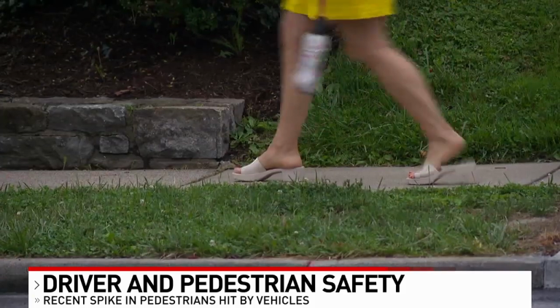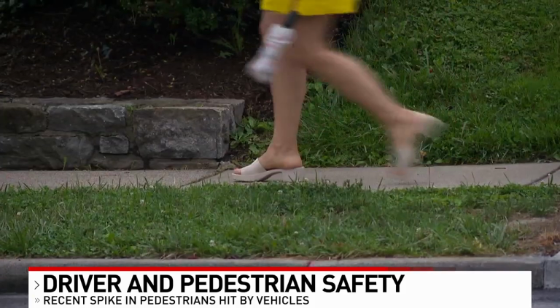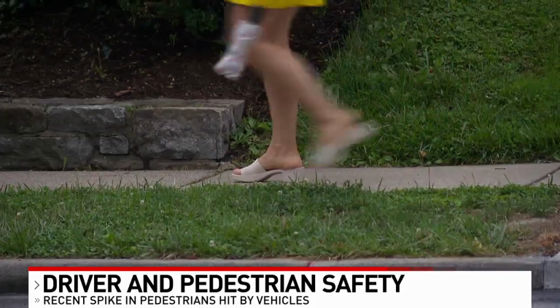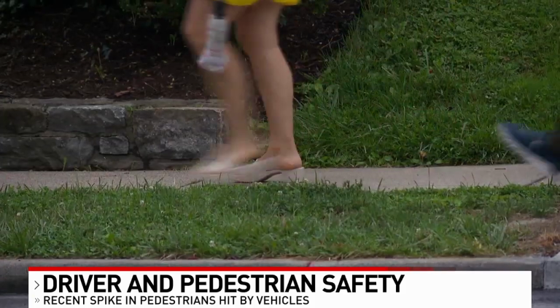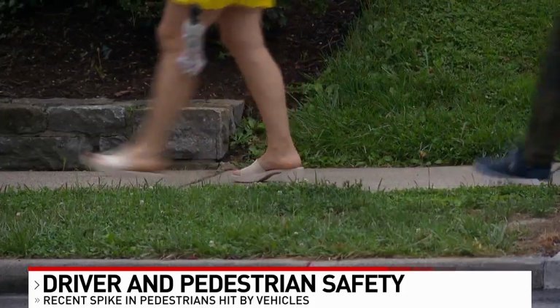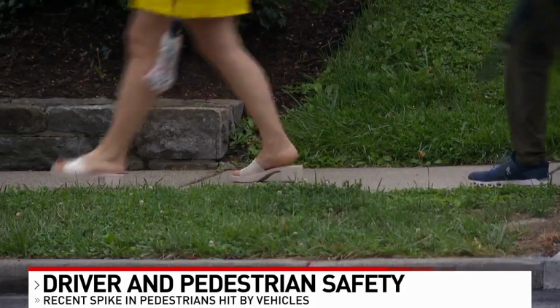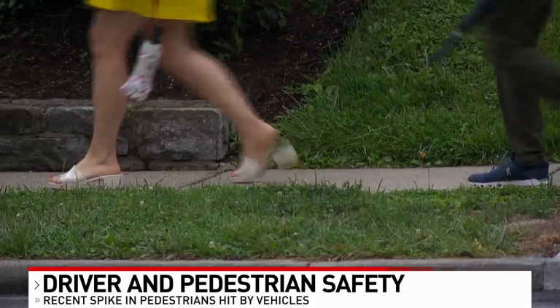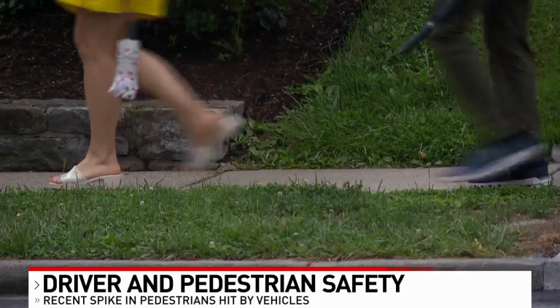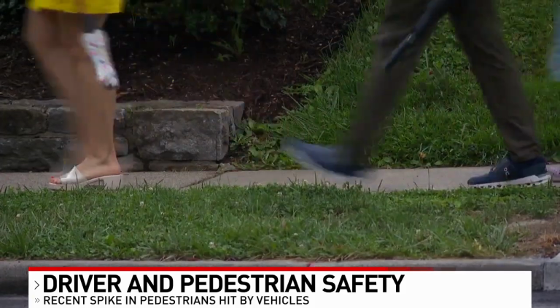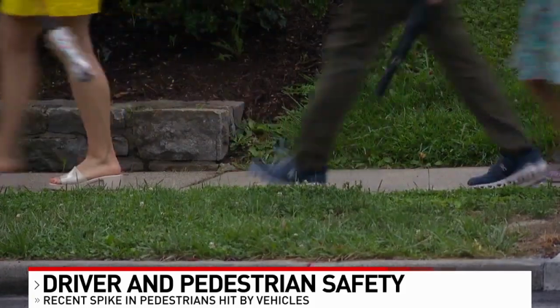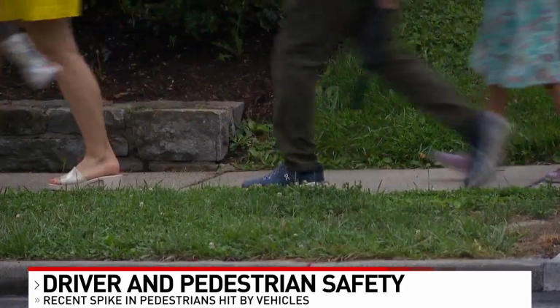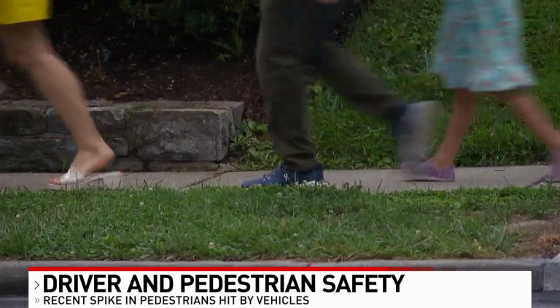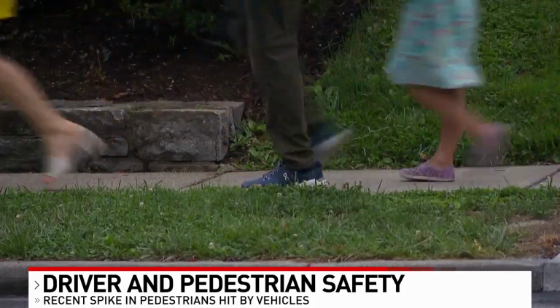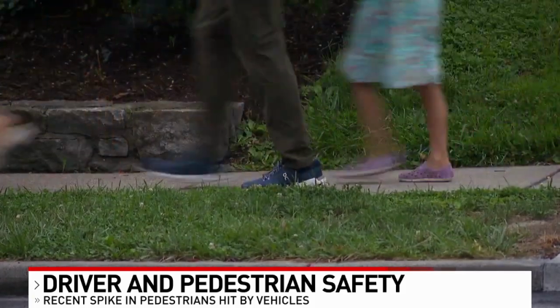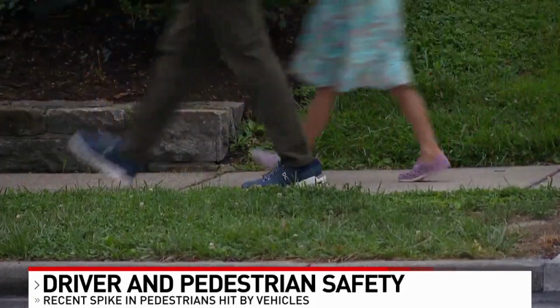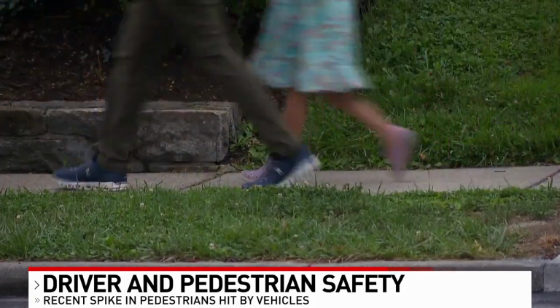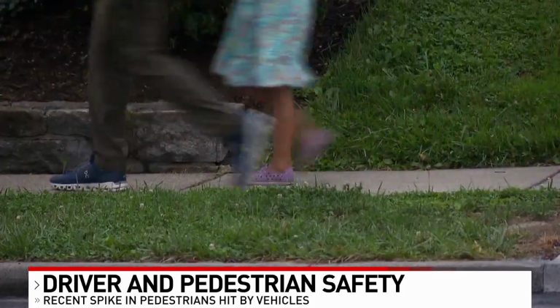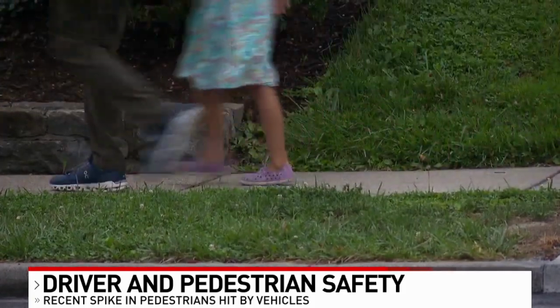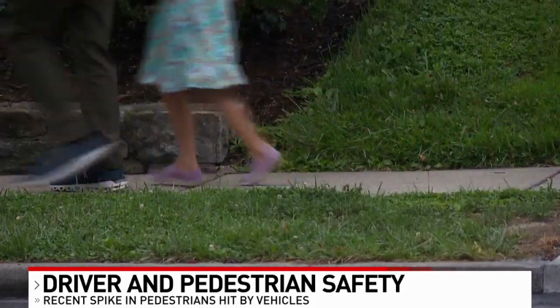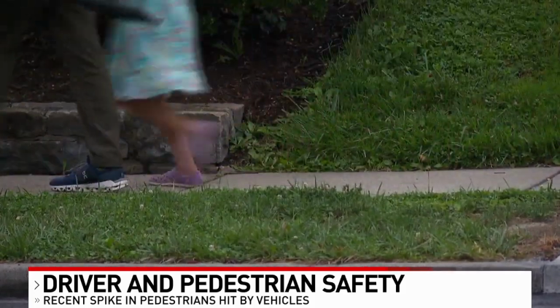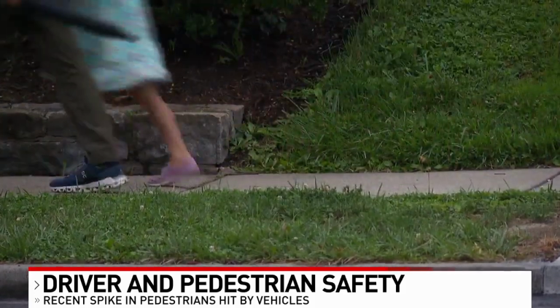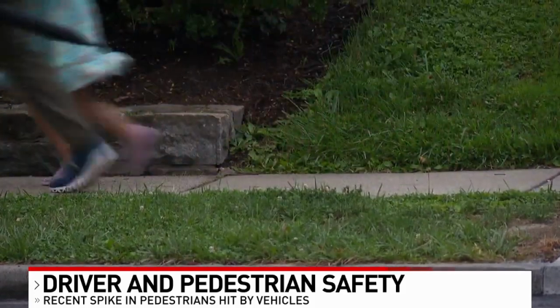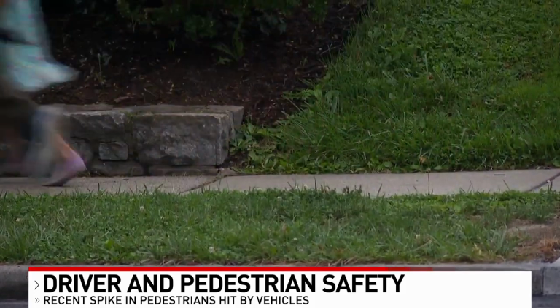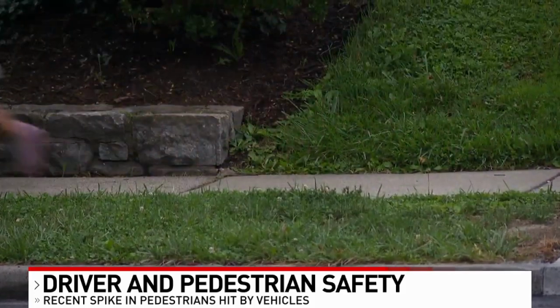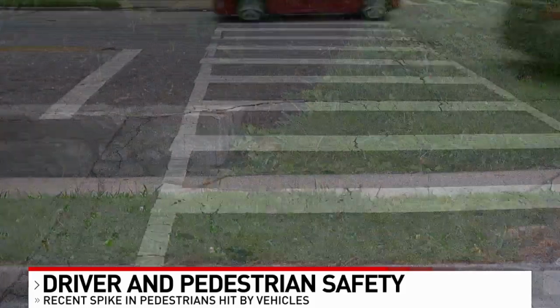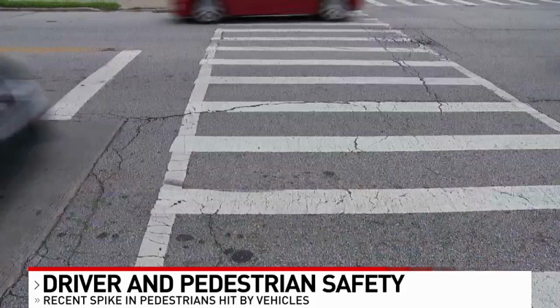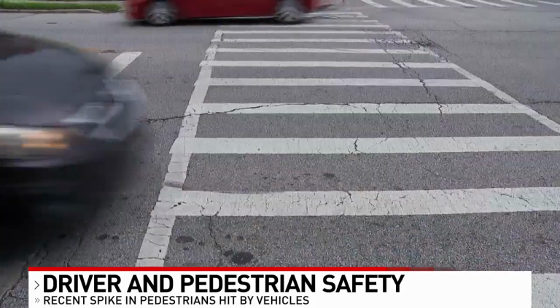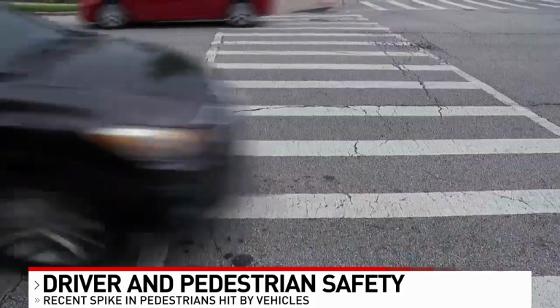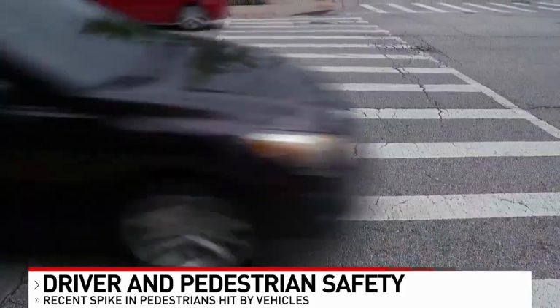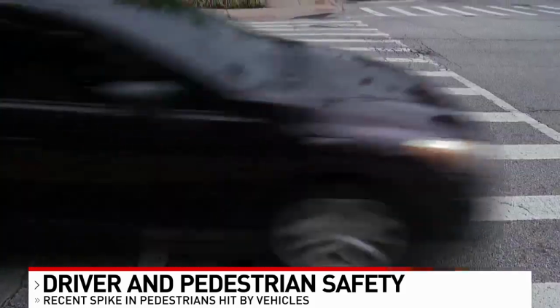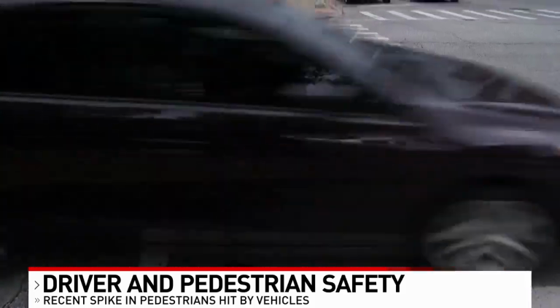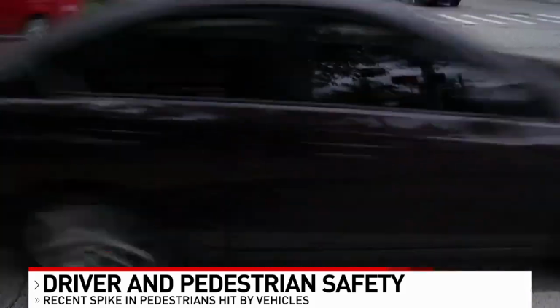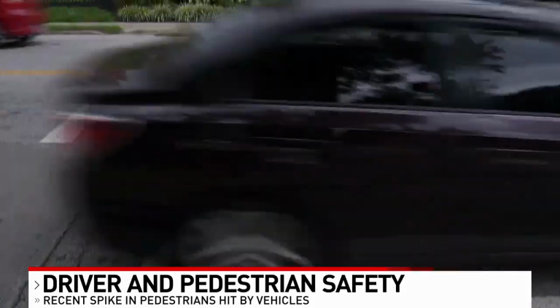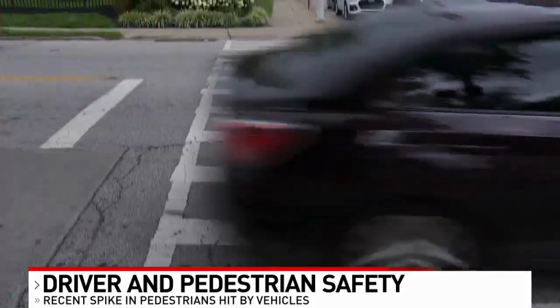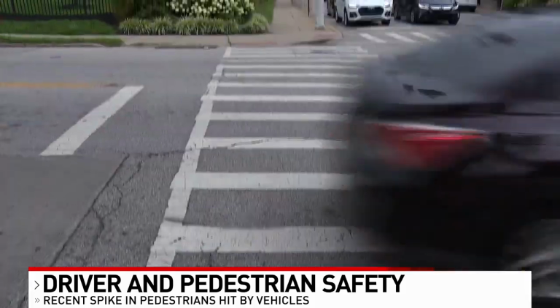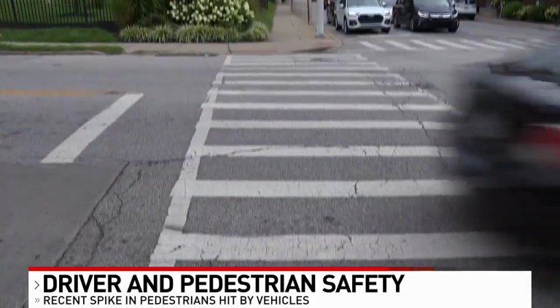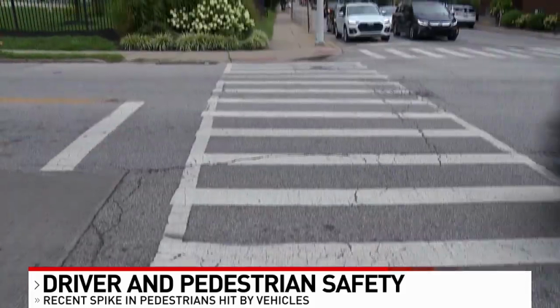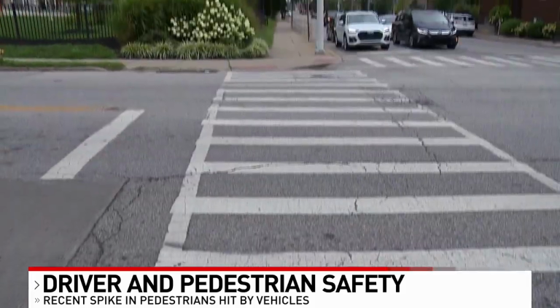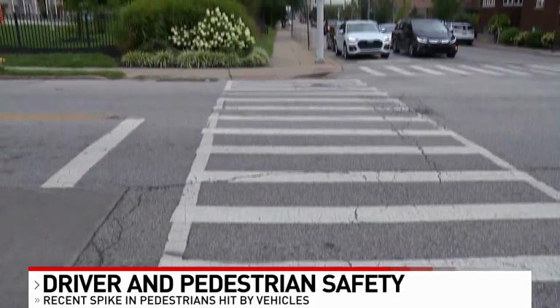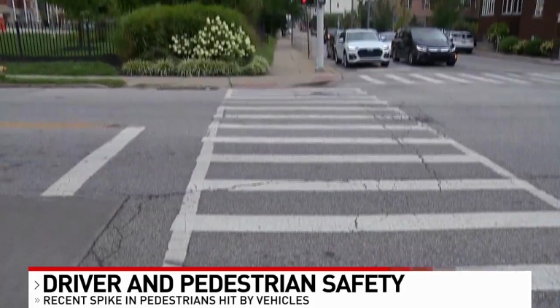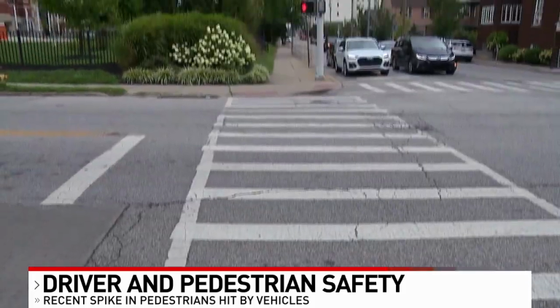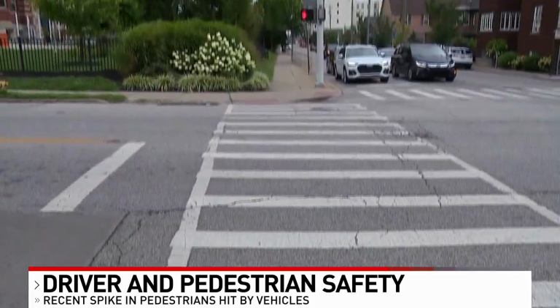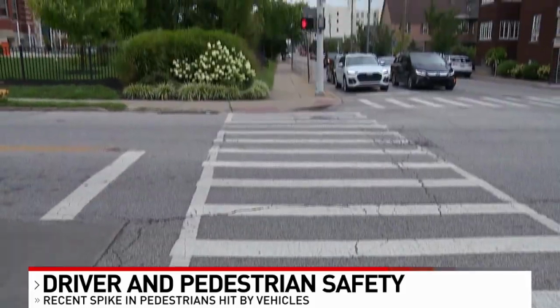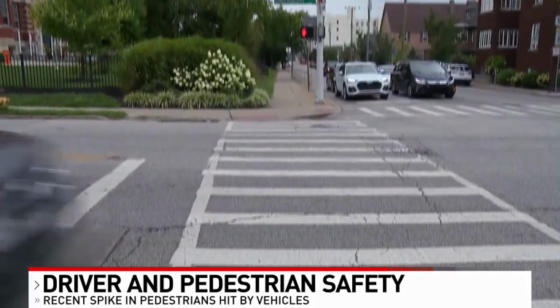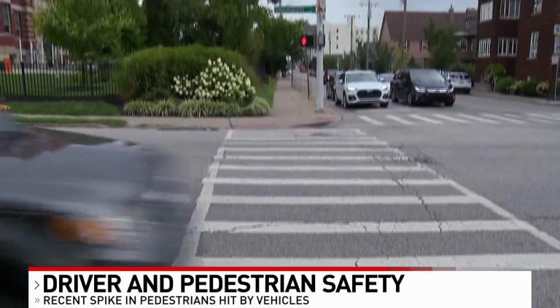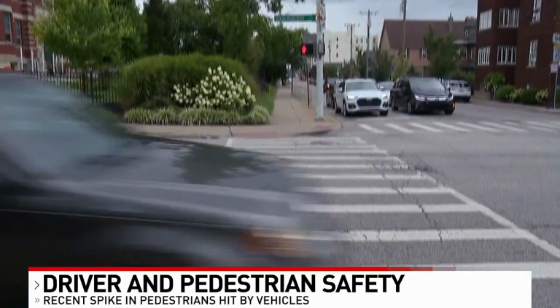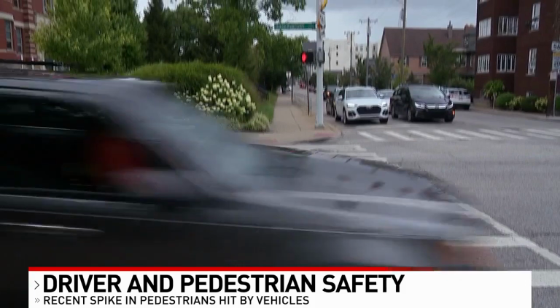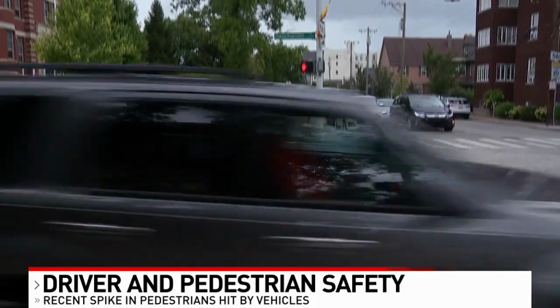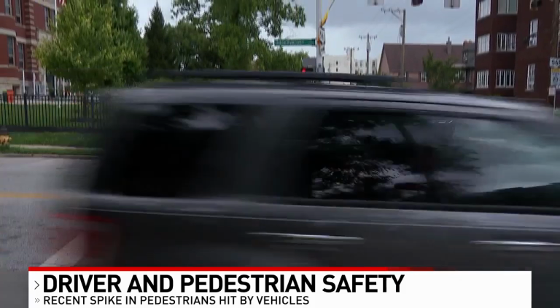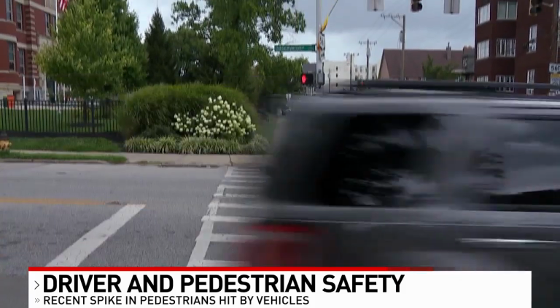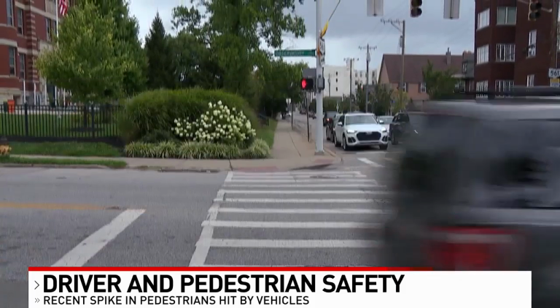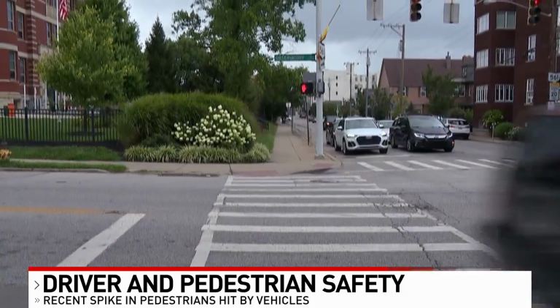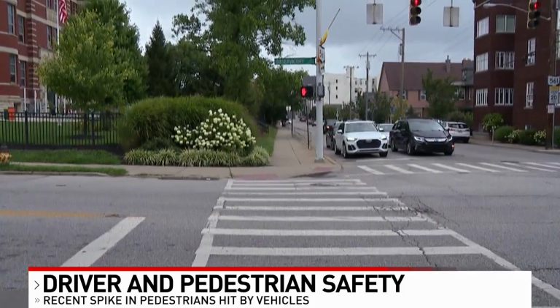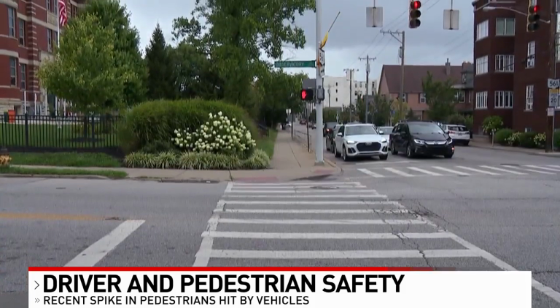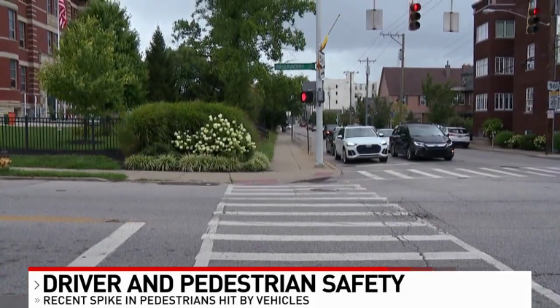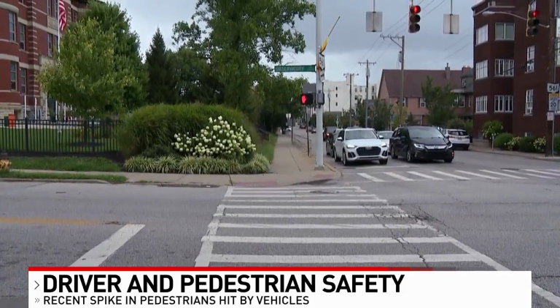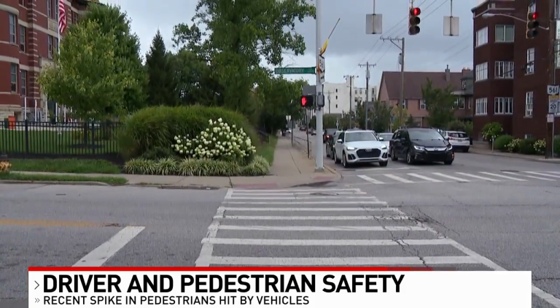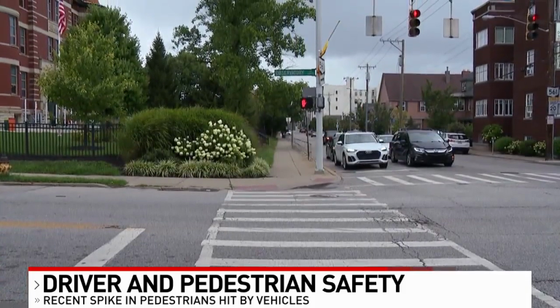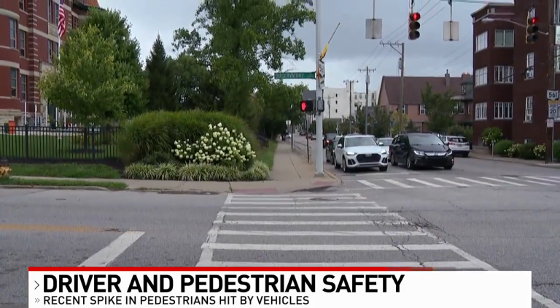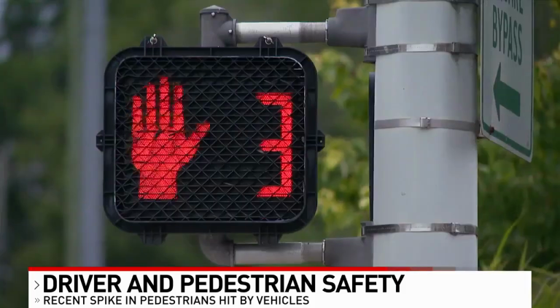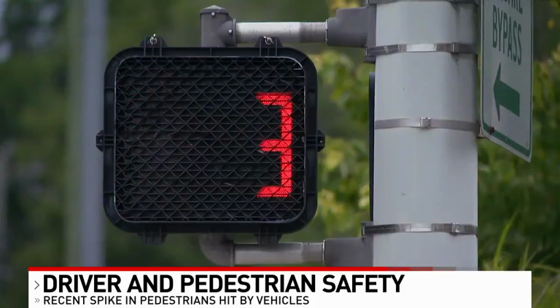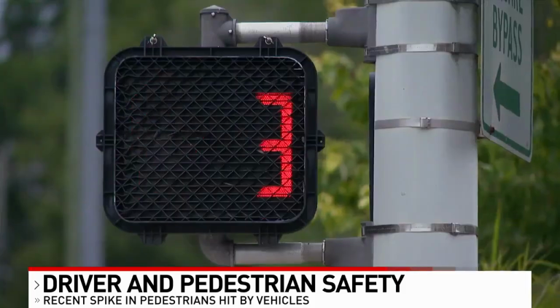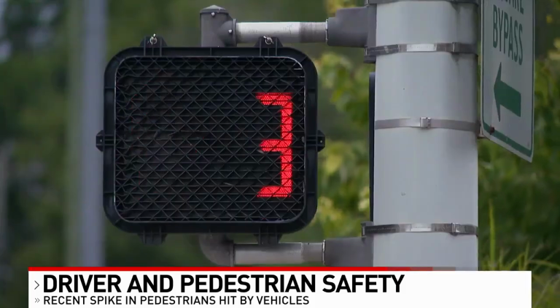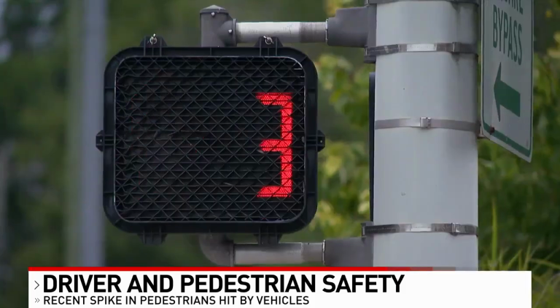Curb extensions can also be added to alert drivers they are entering a neighborhood street — that's to alert them to slow down.